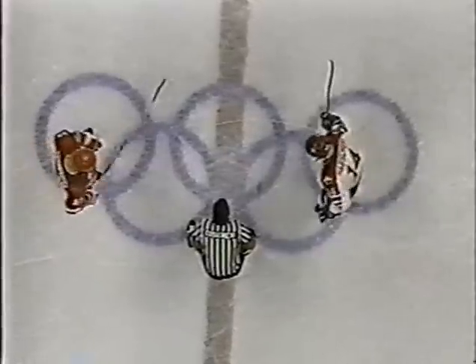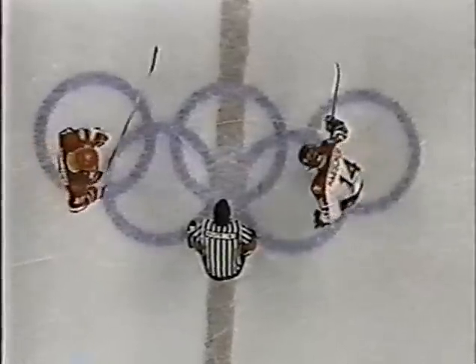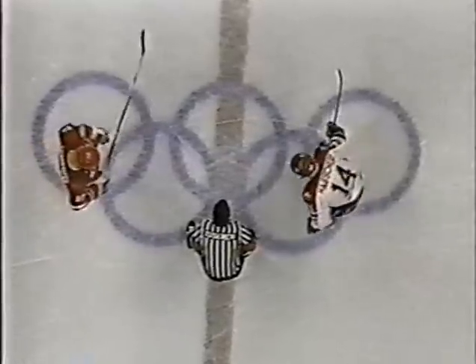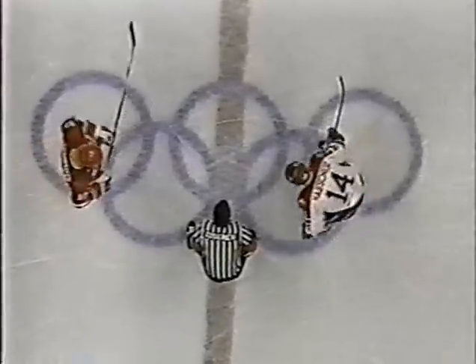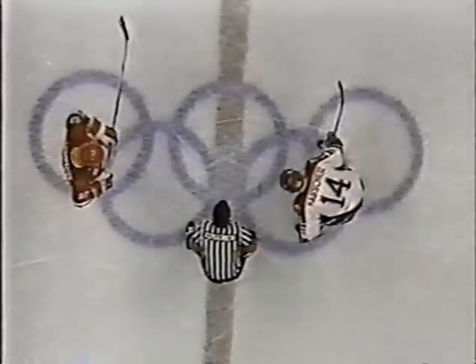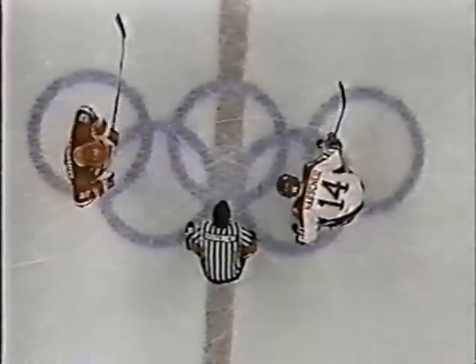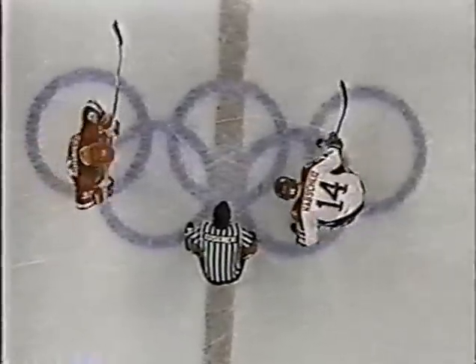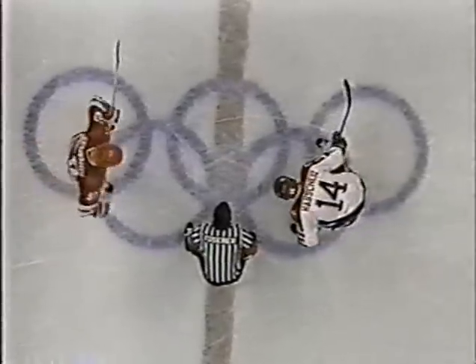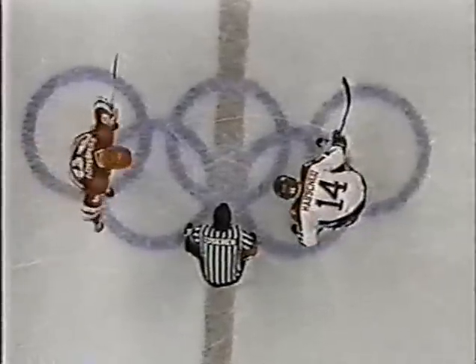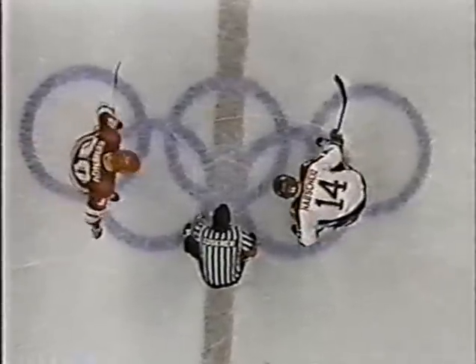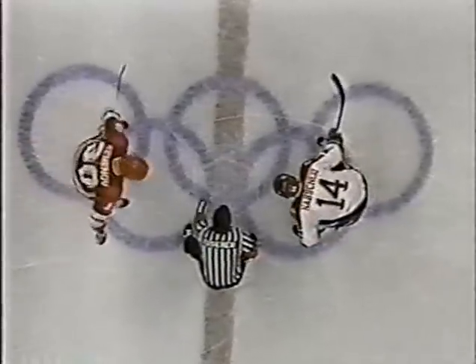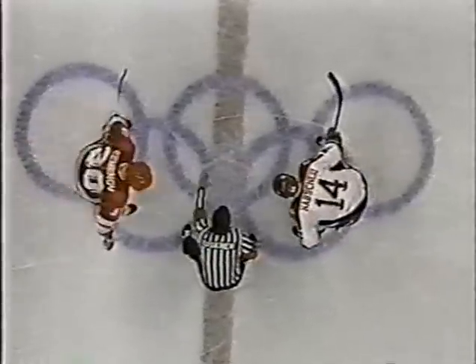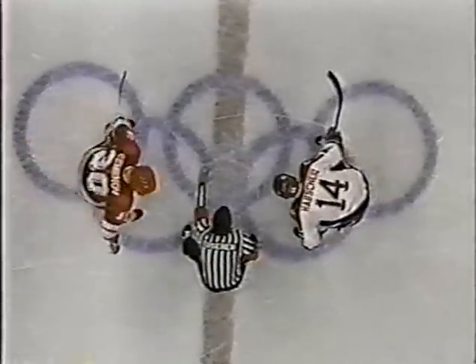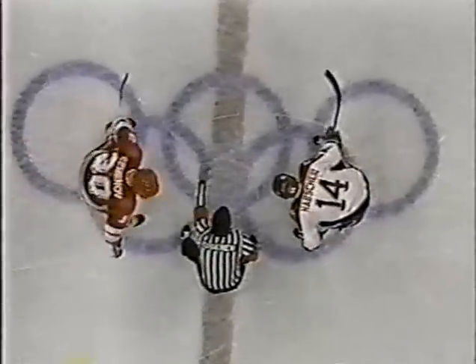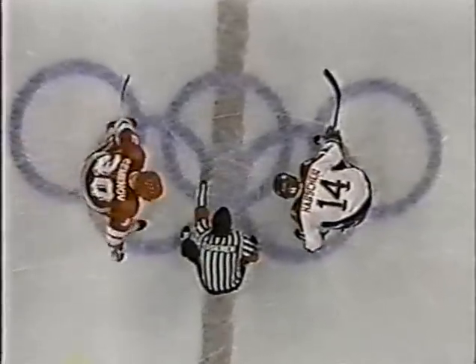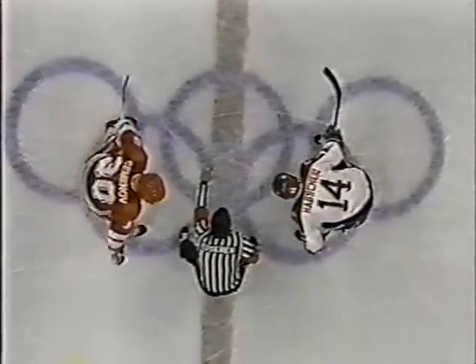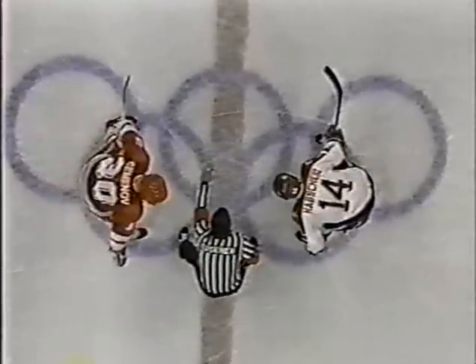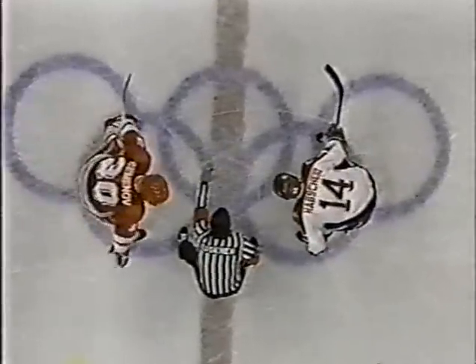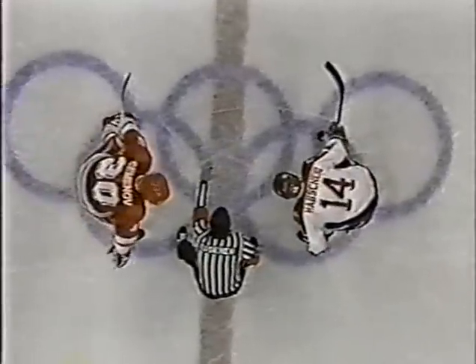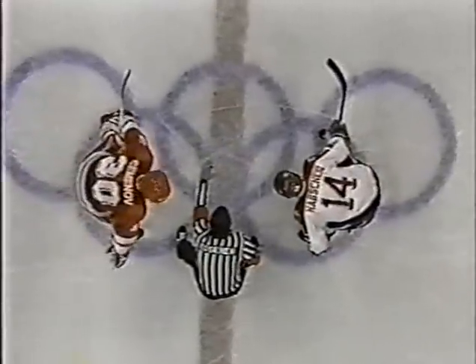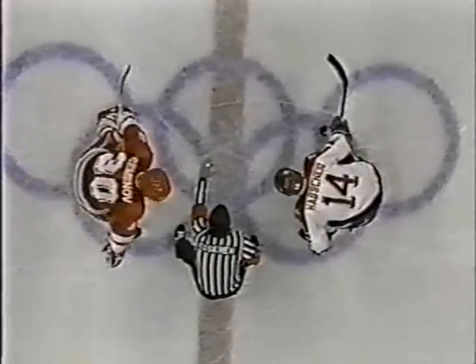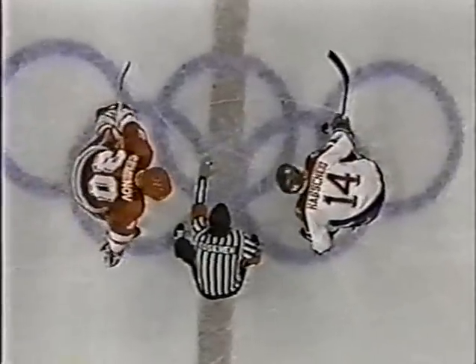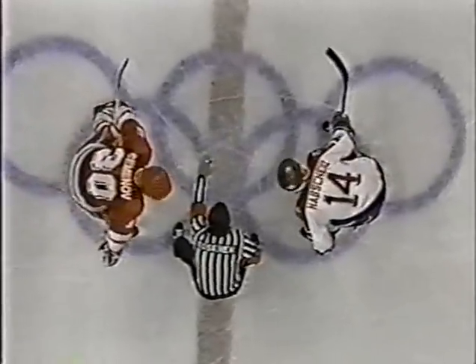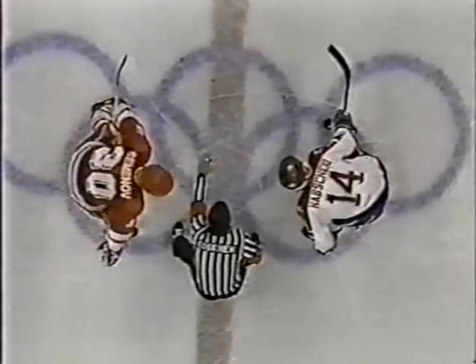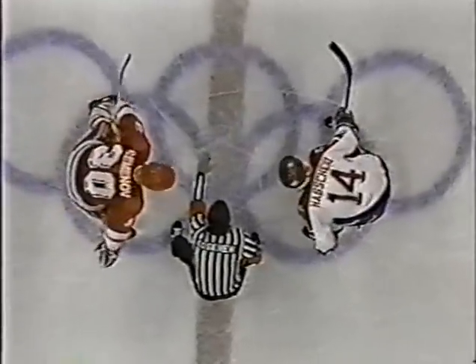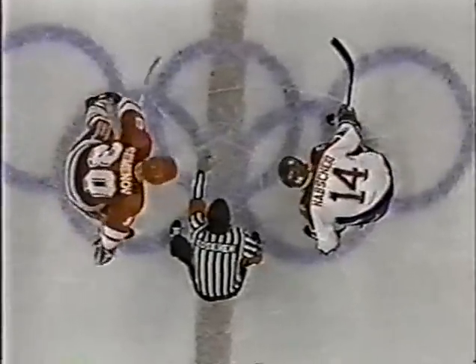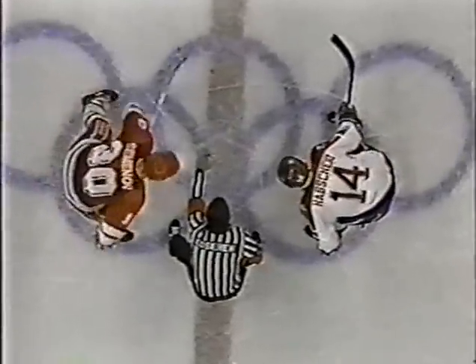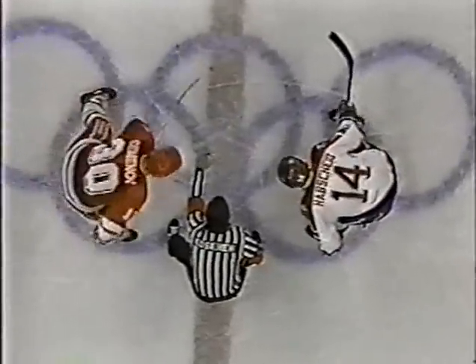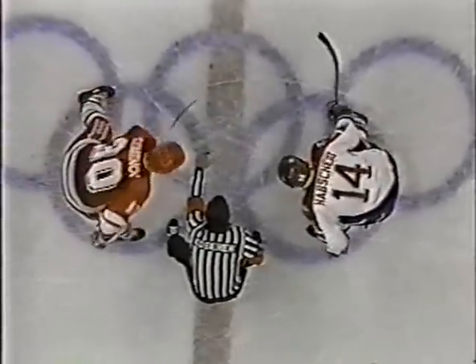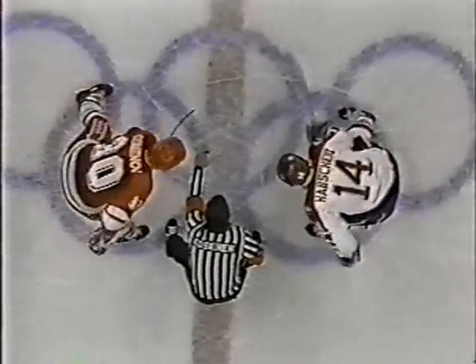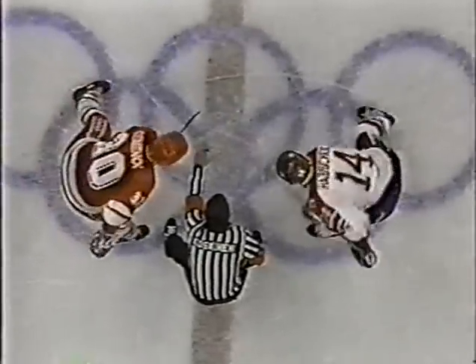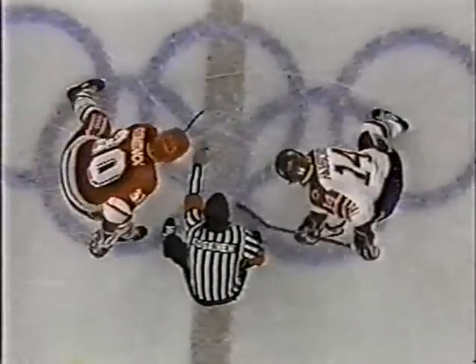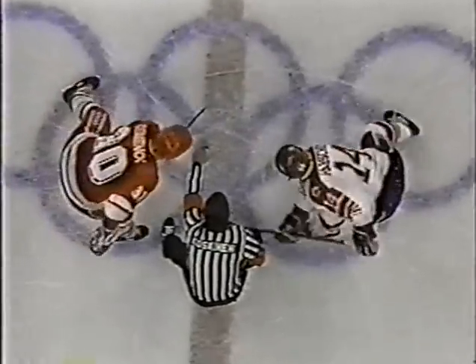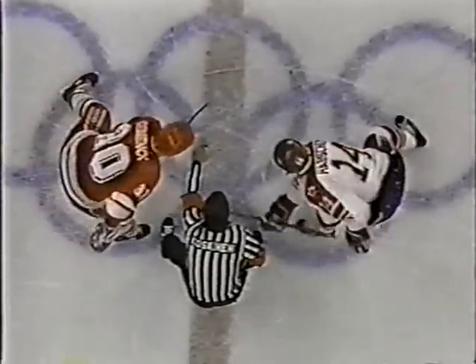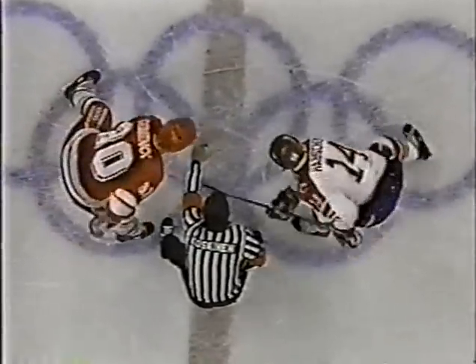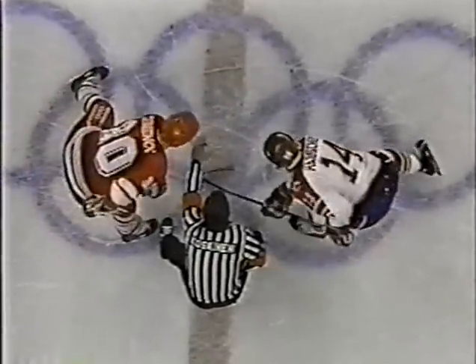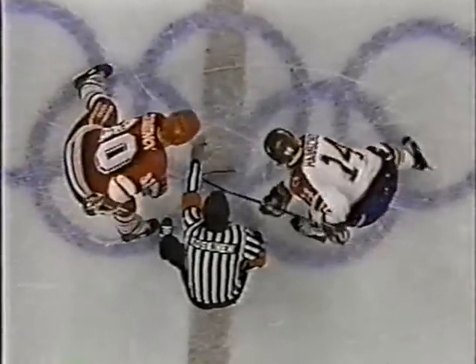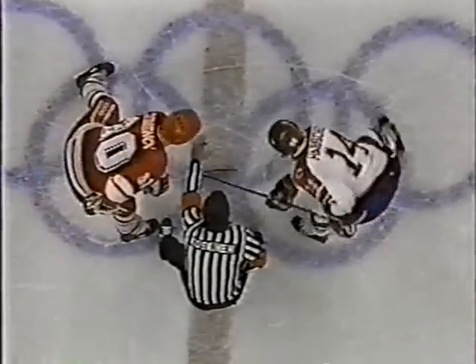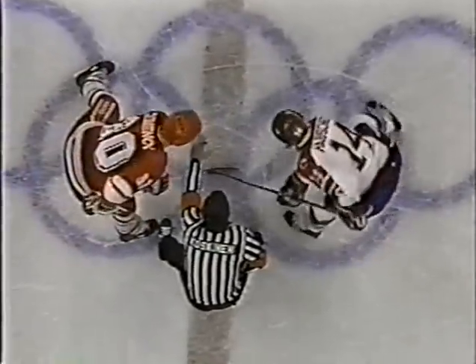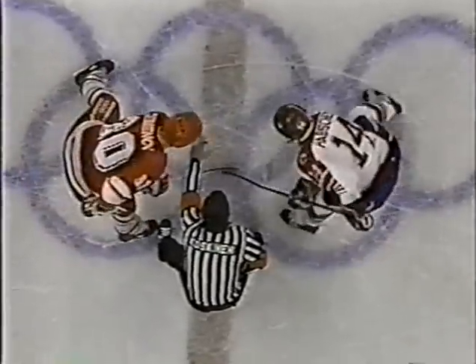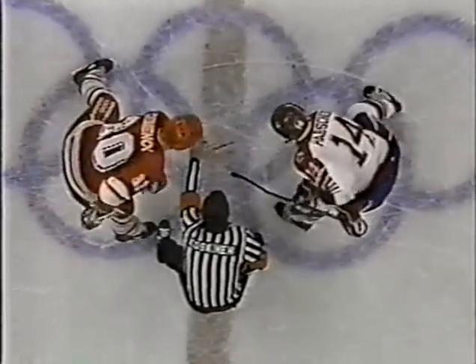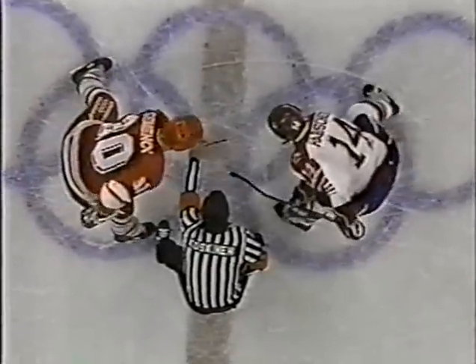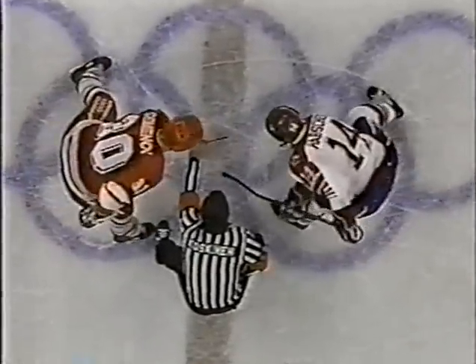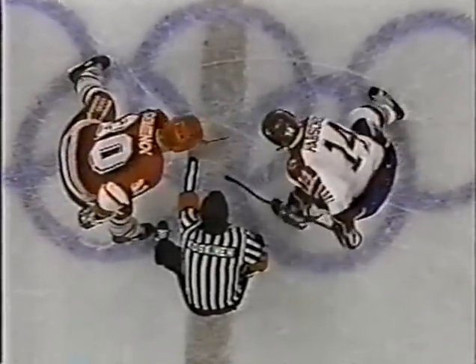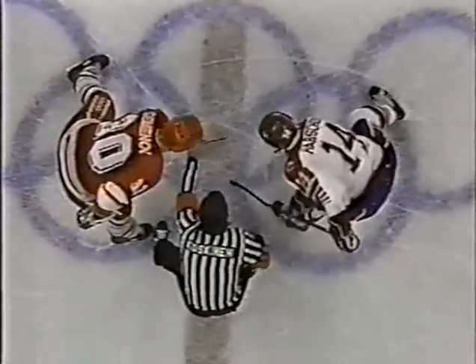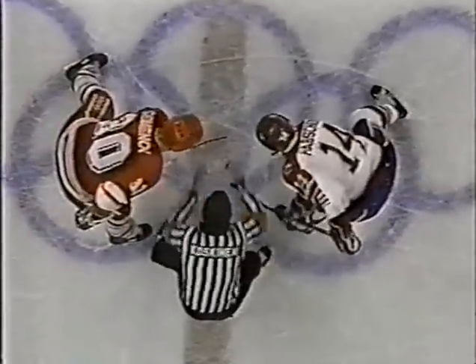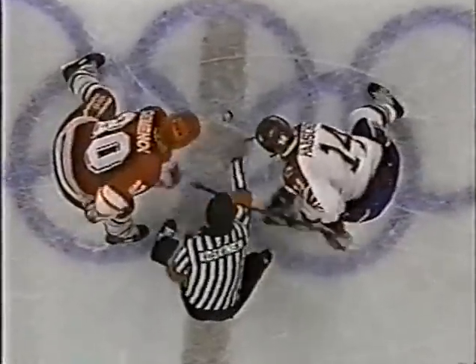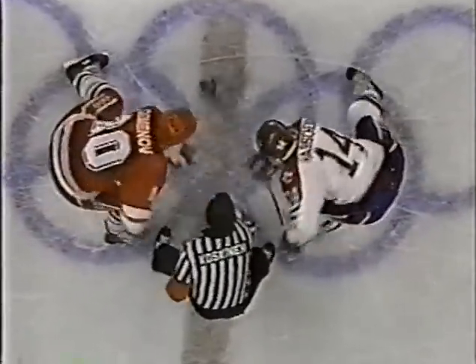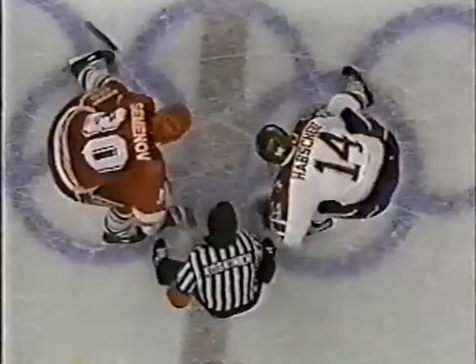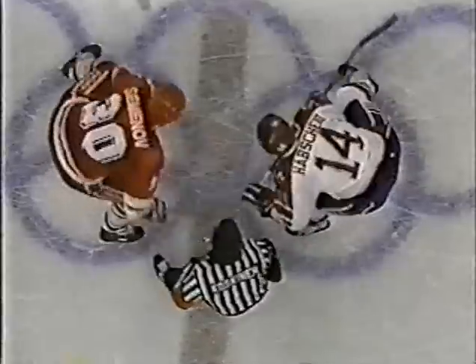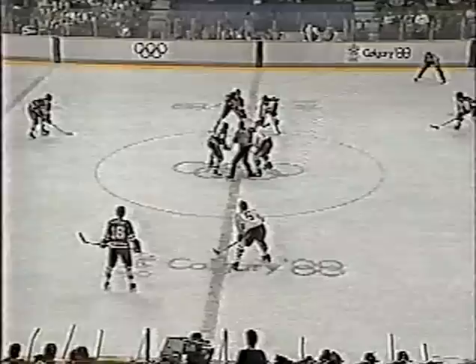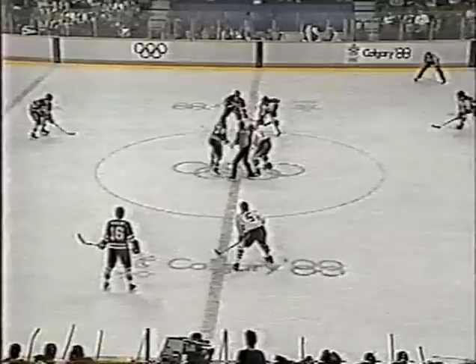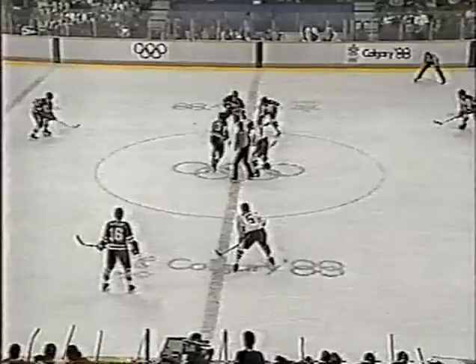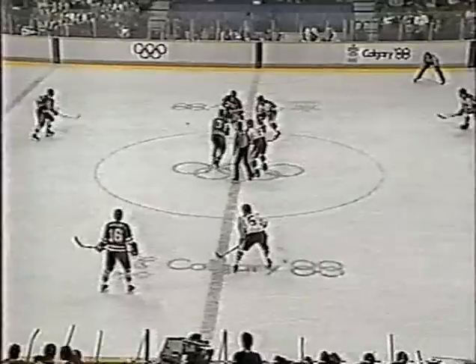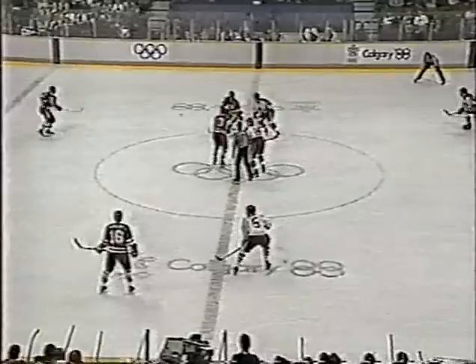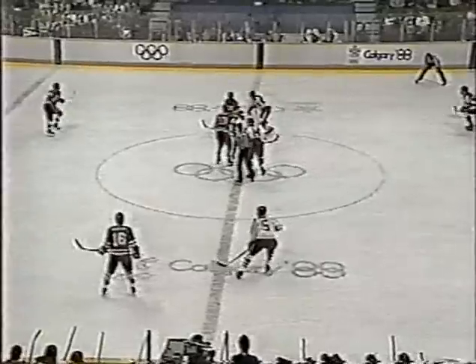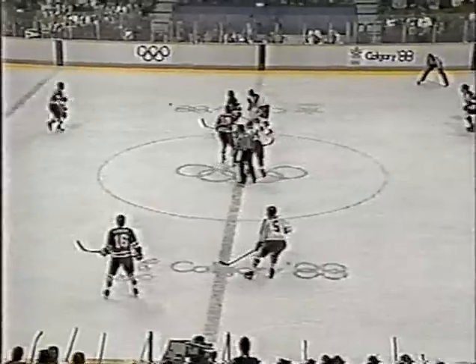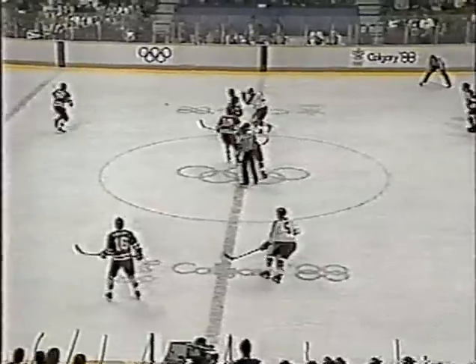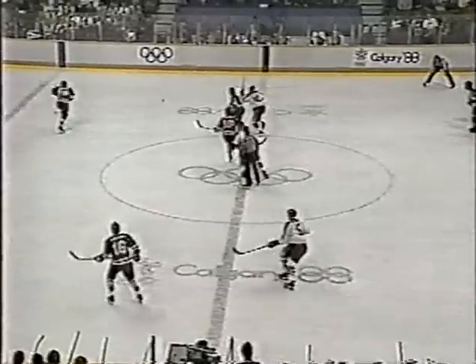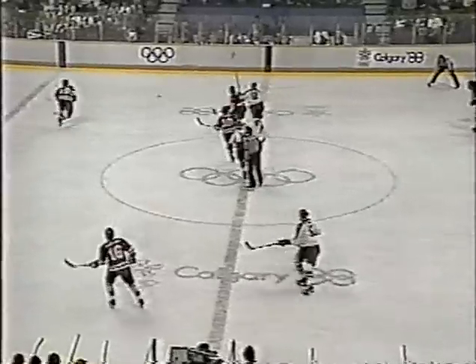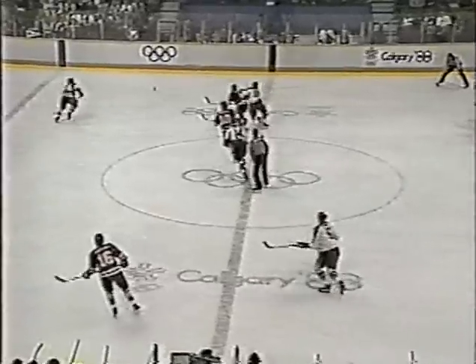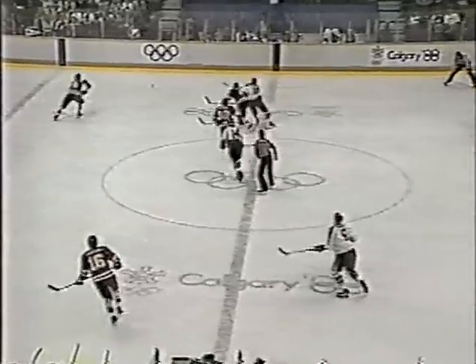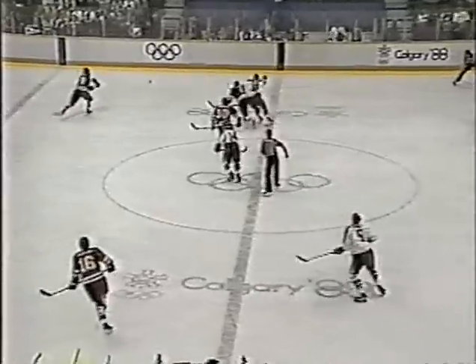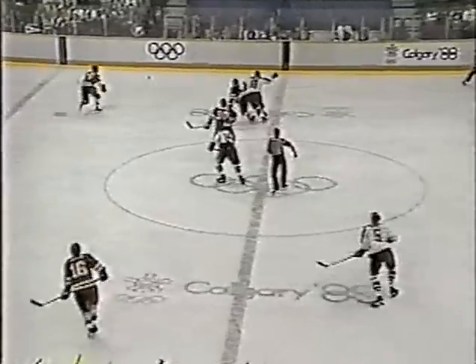16:37 the time. Four-nothing Soviets. First time that the big green machine has been on the ice for a goal.